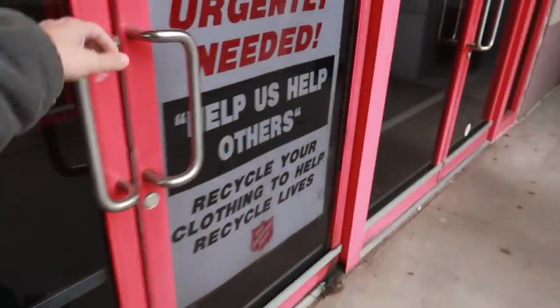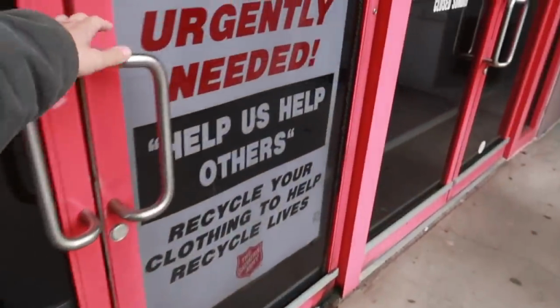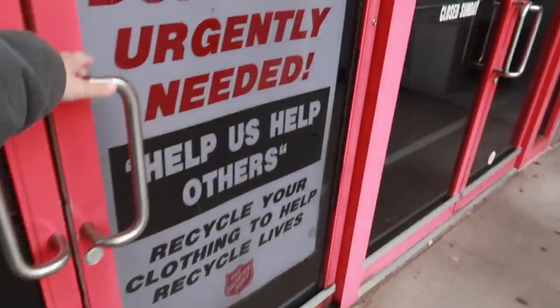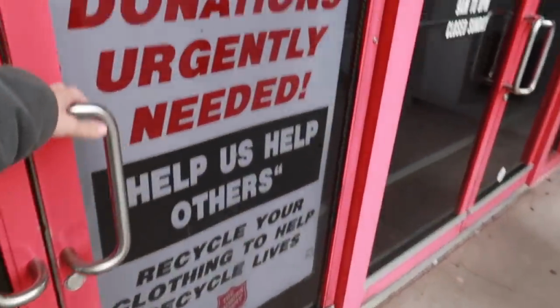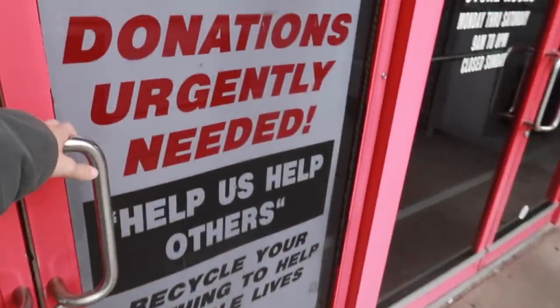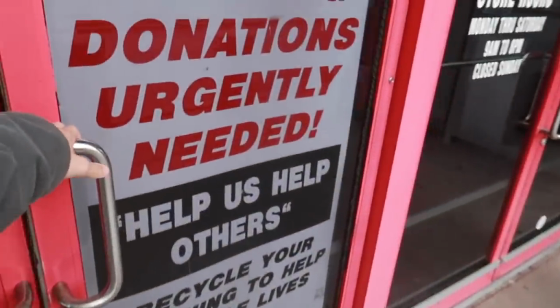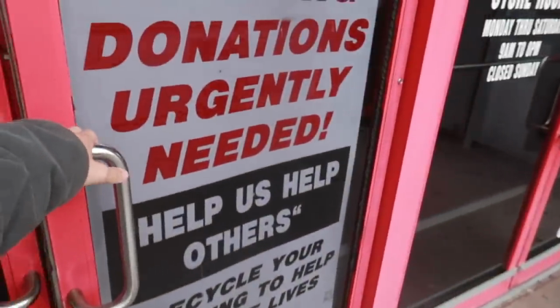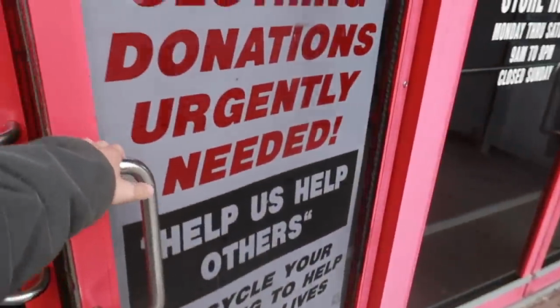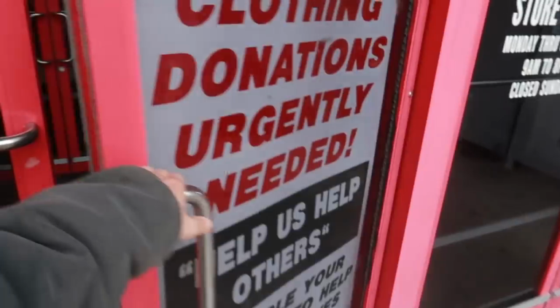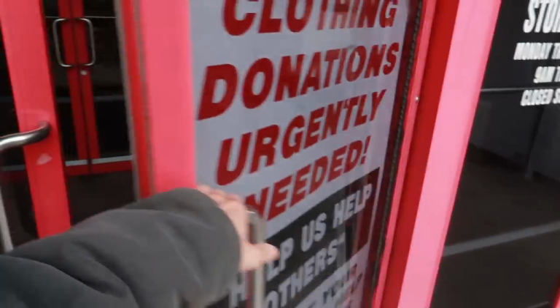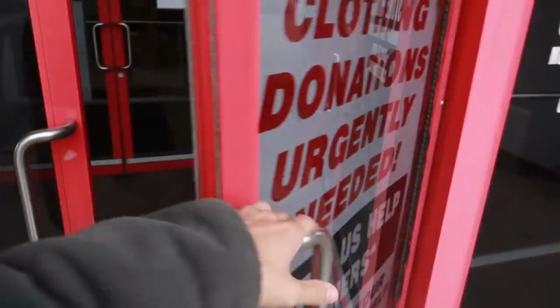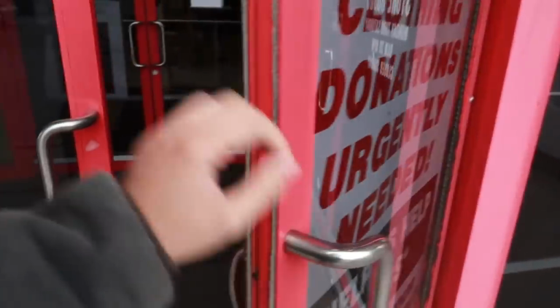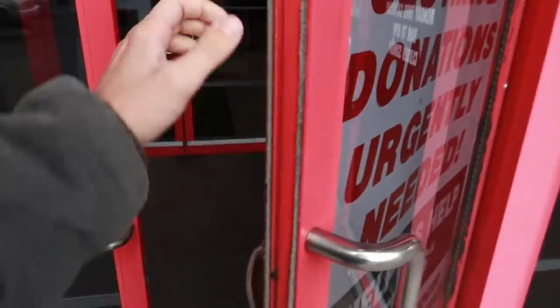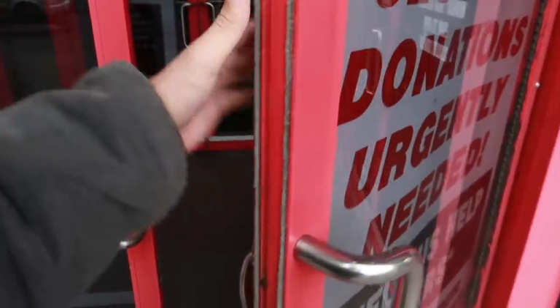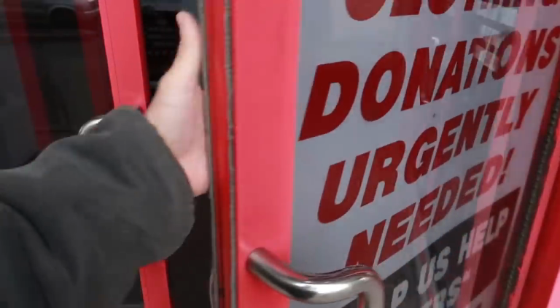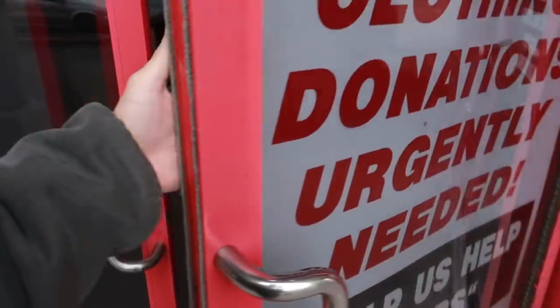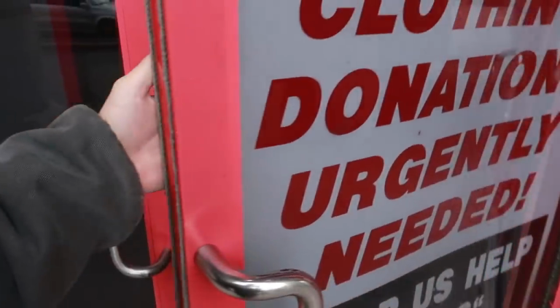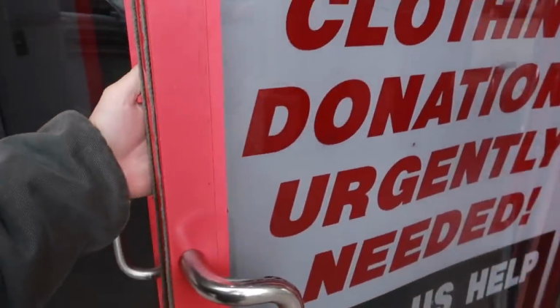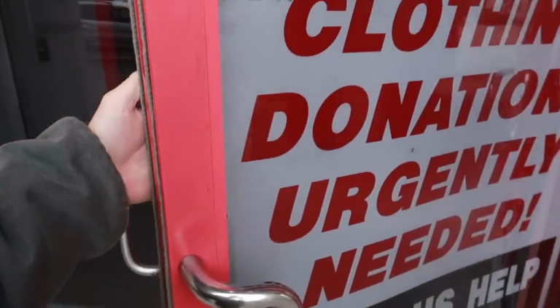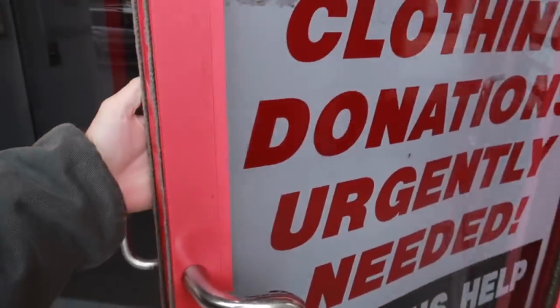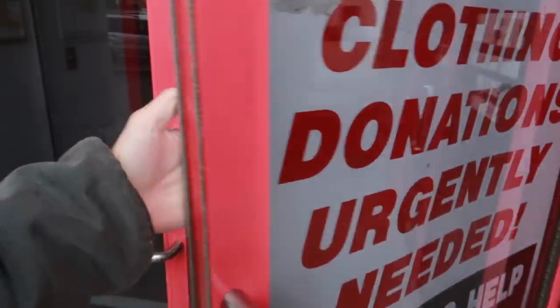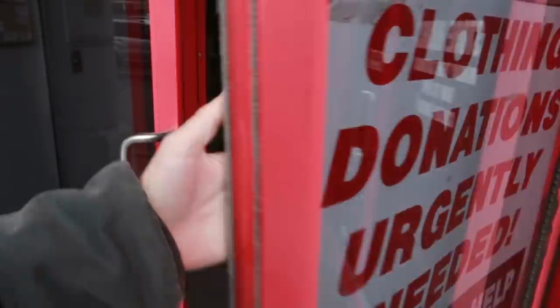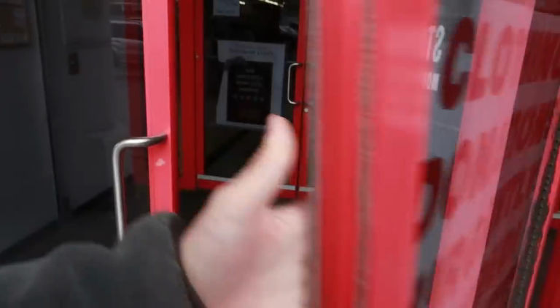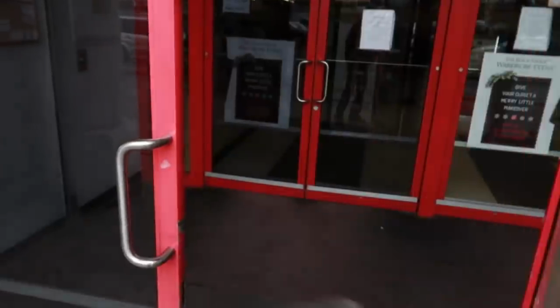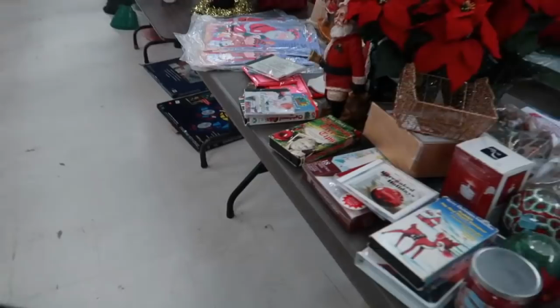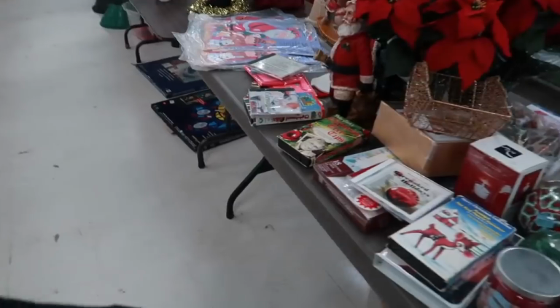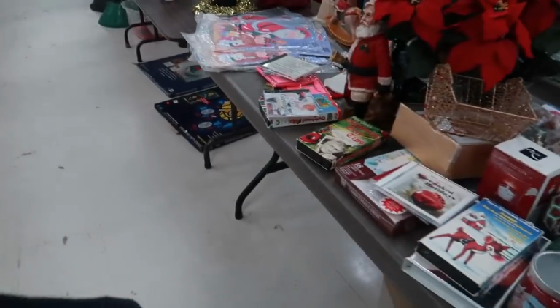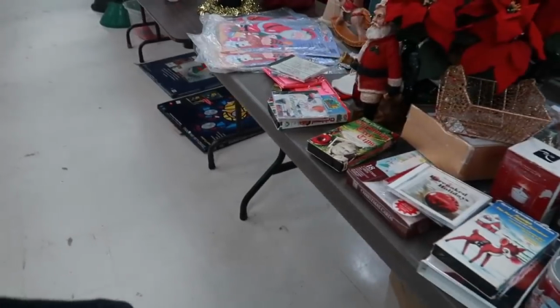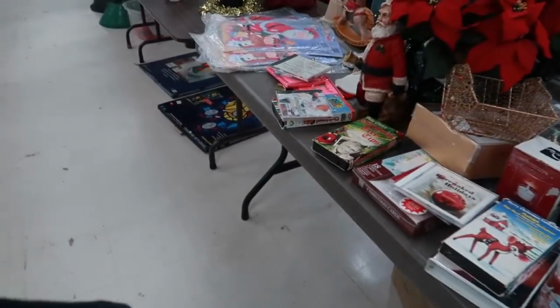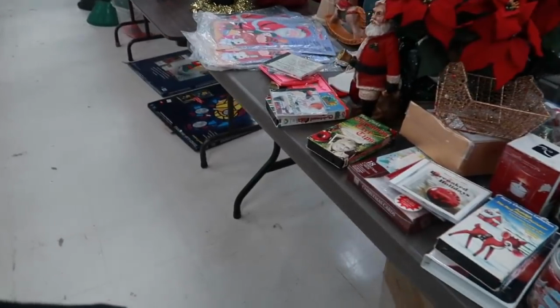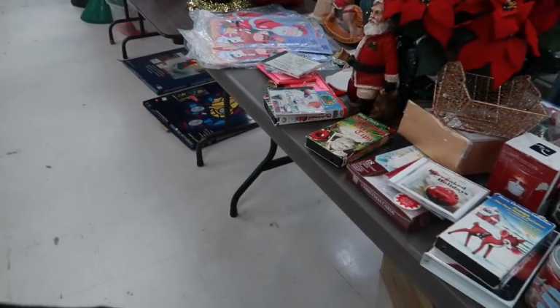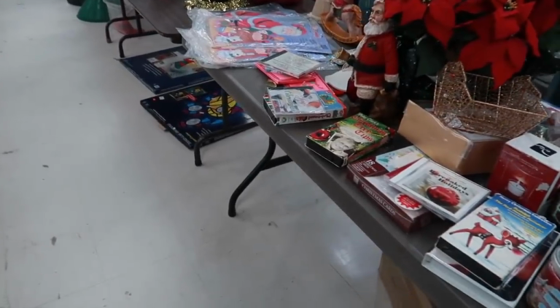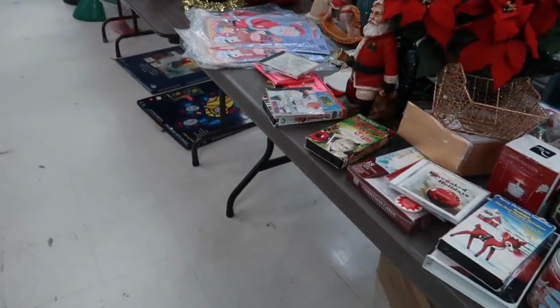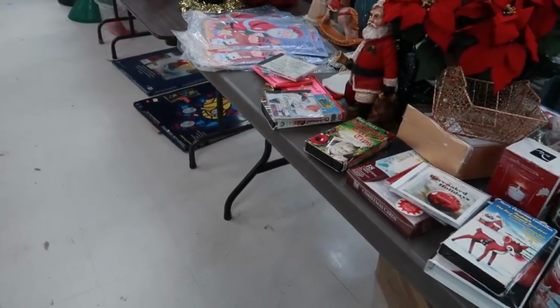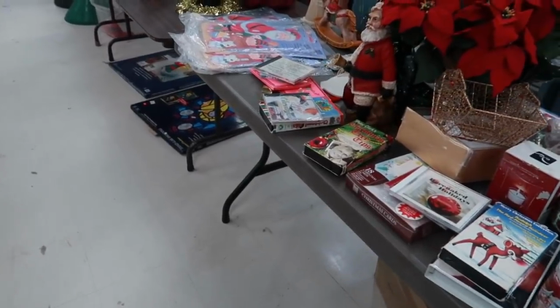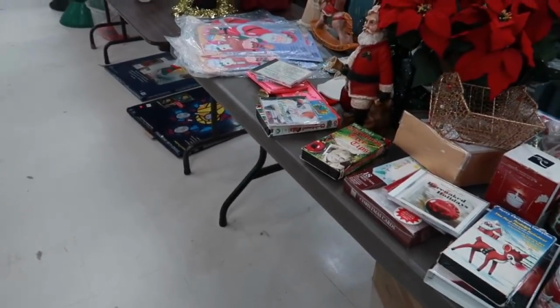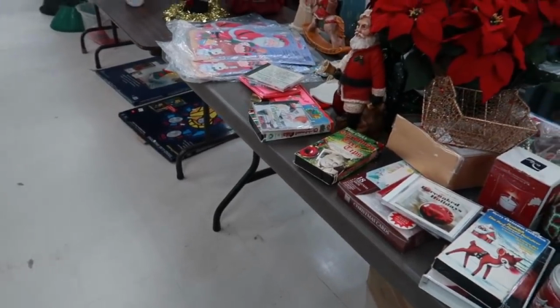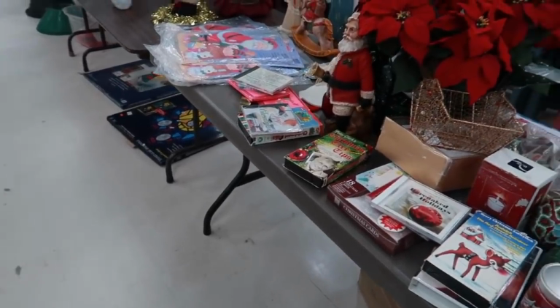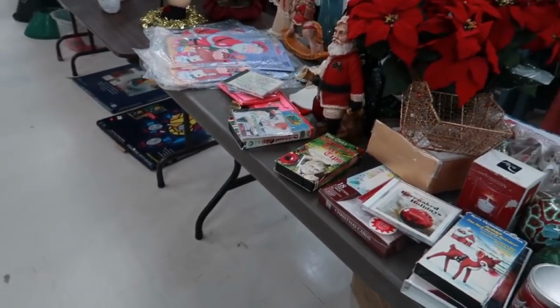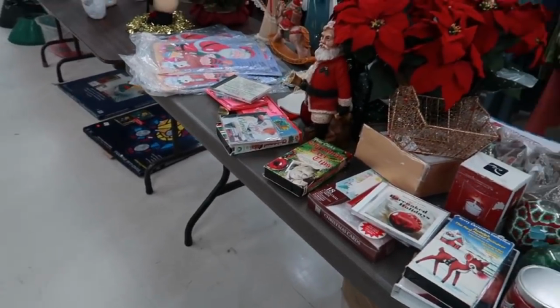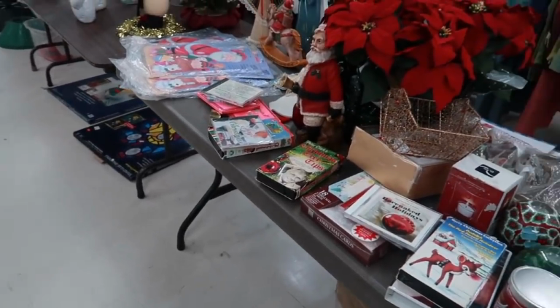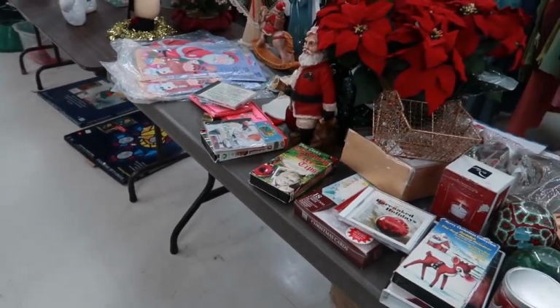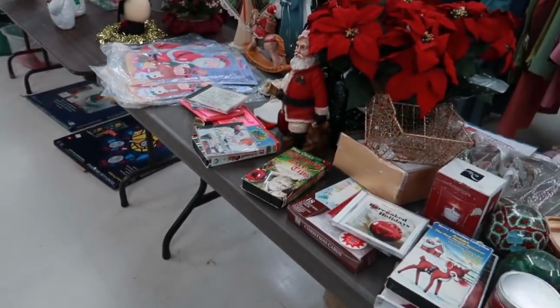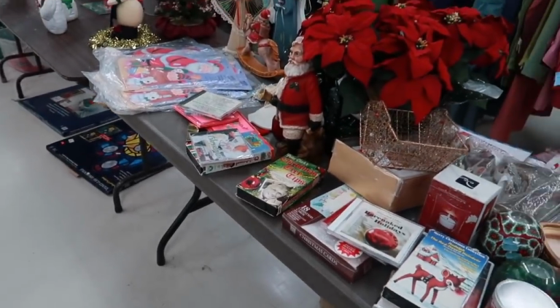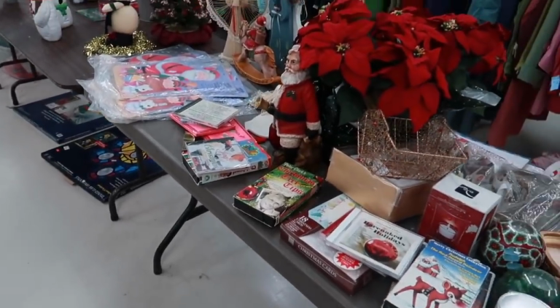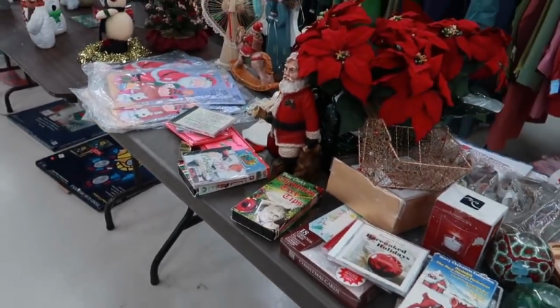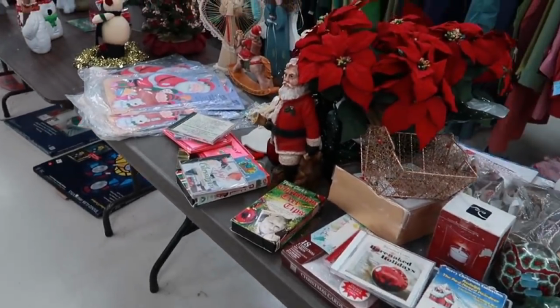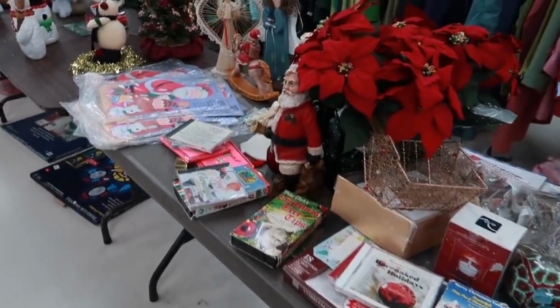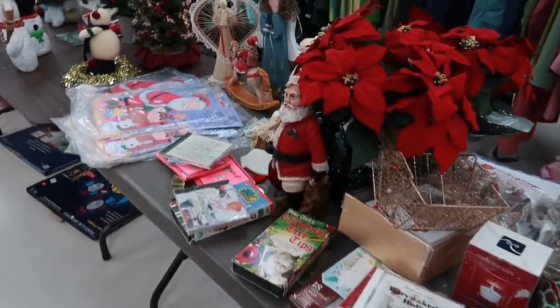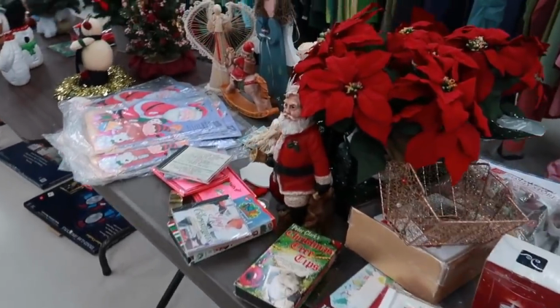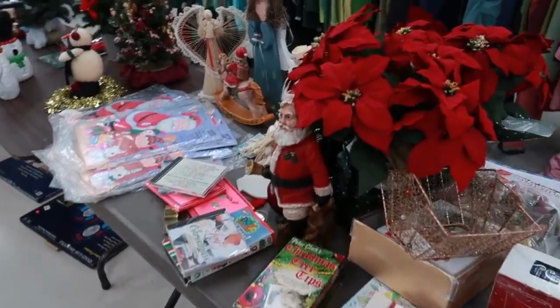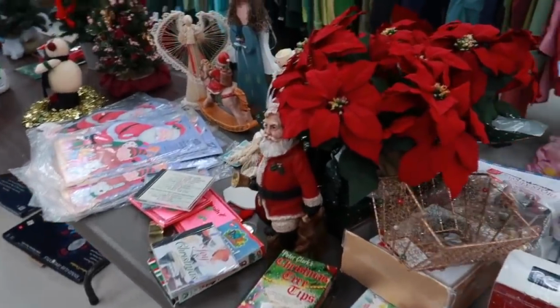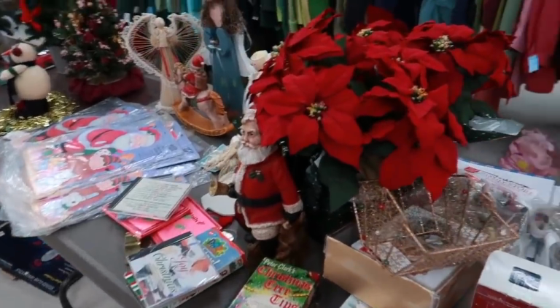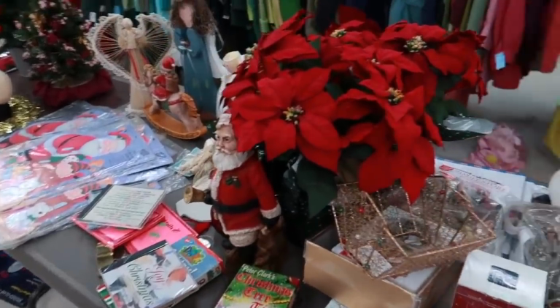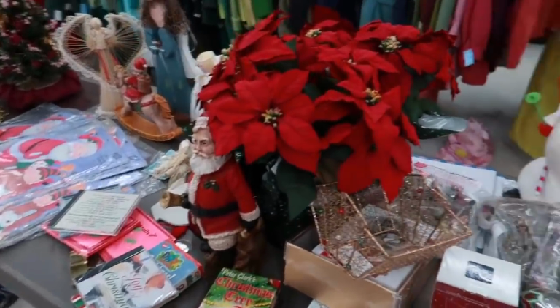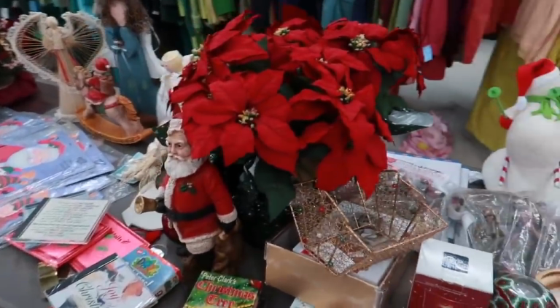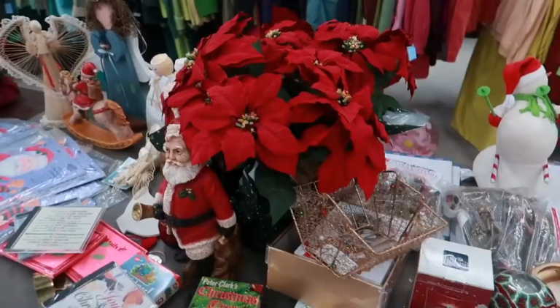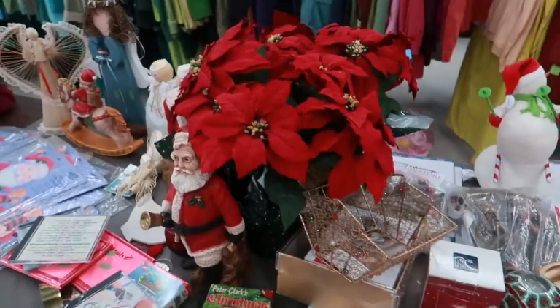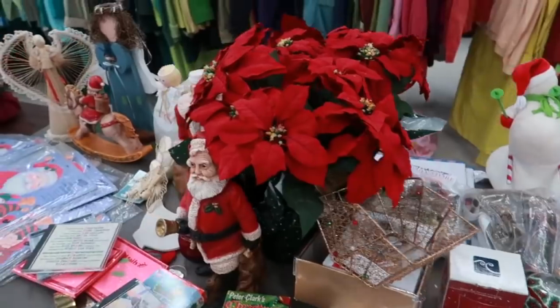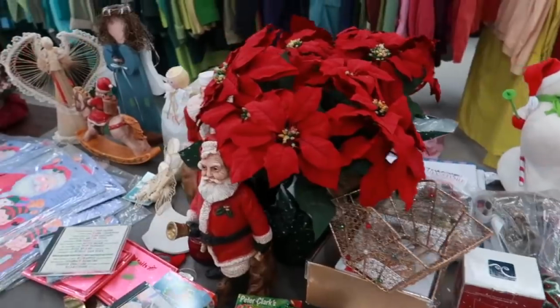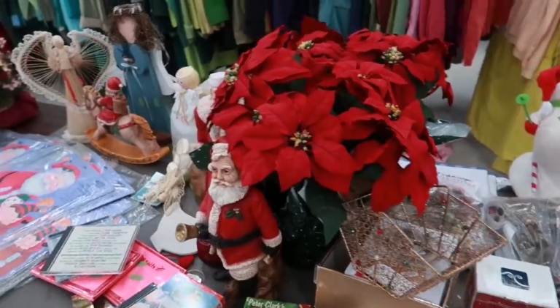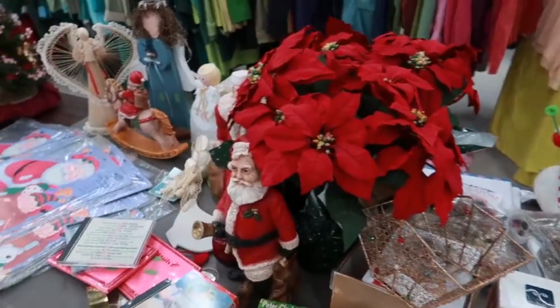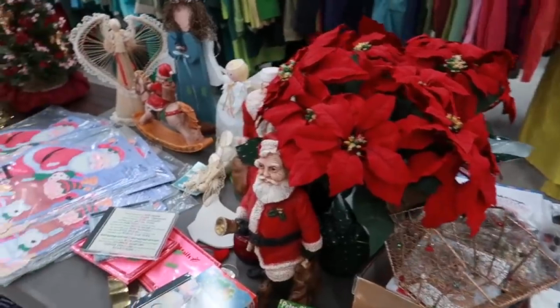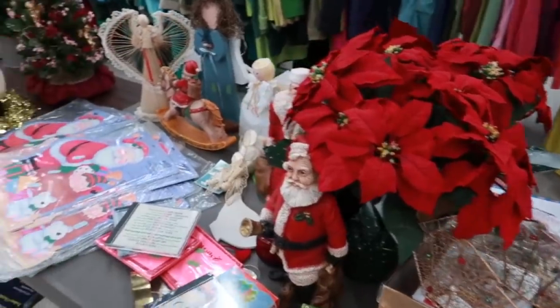This place is always difficult to find a cart. There's a lot of Christmas stuff and a lot of ceramics in here.